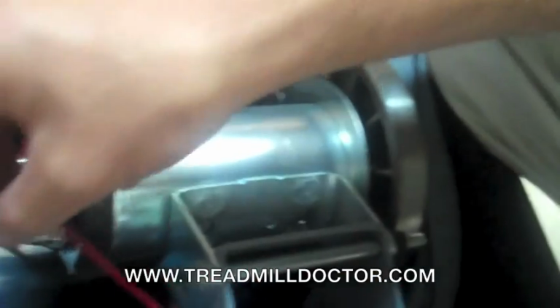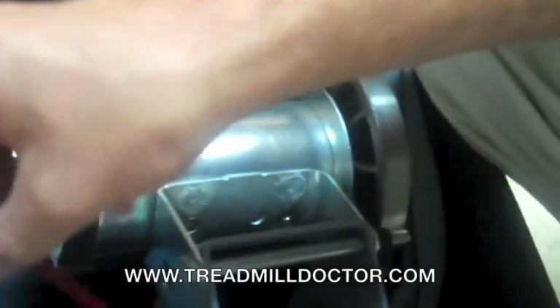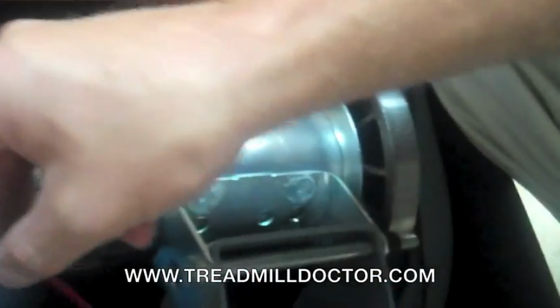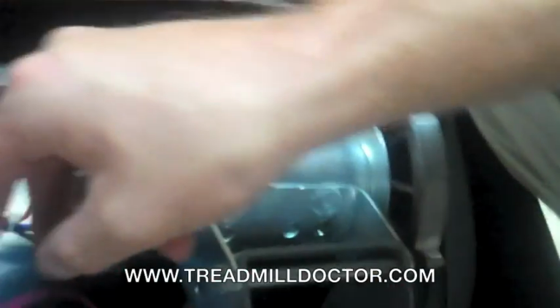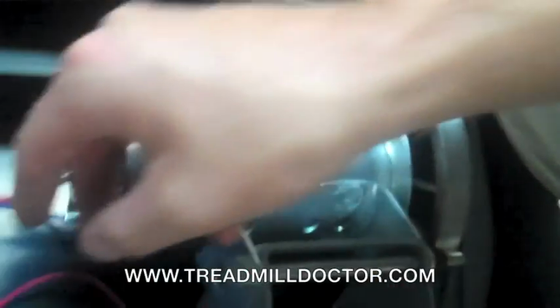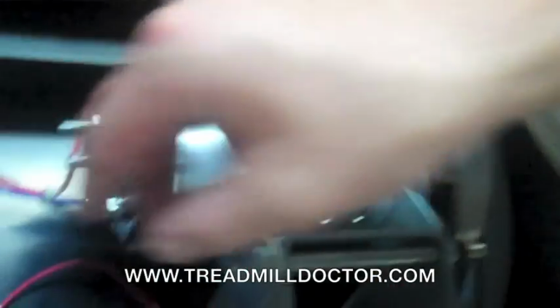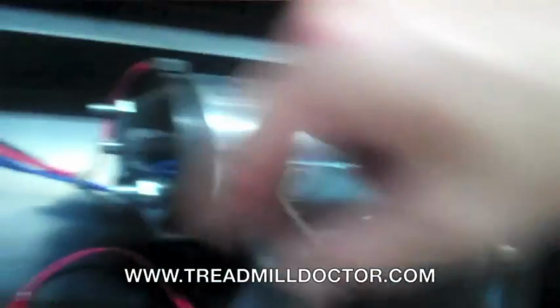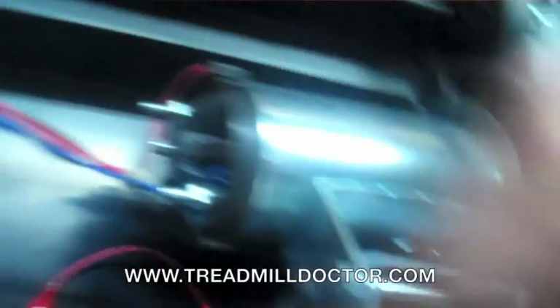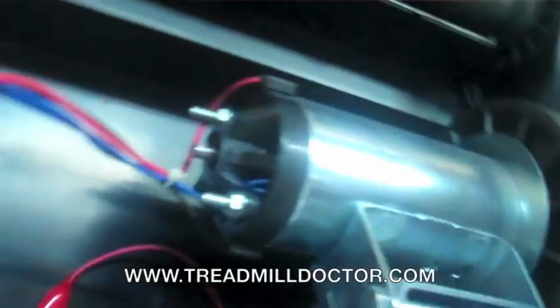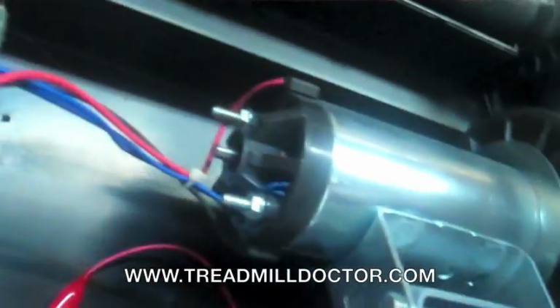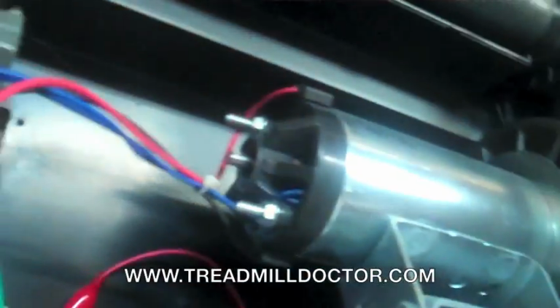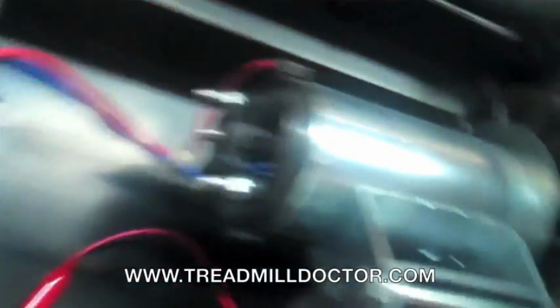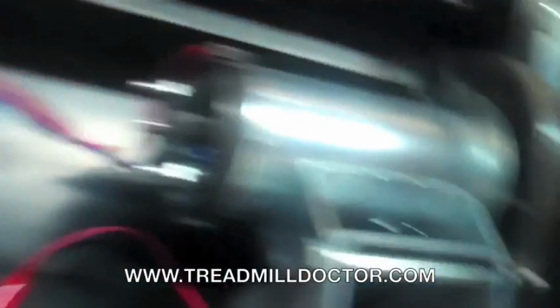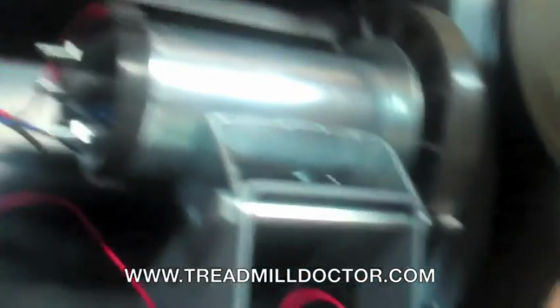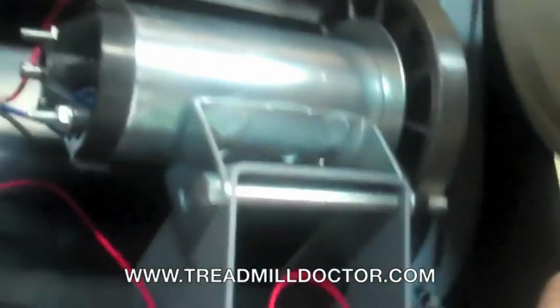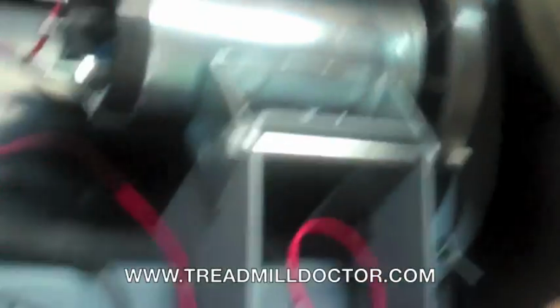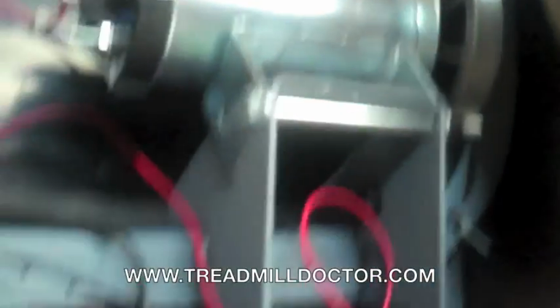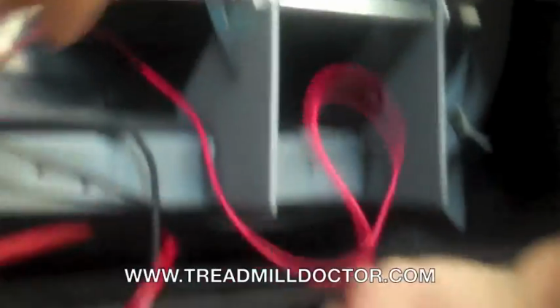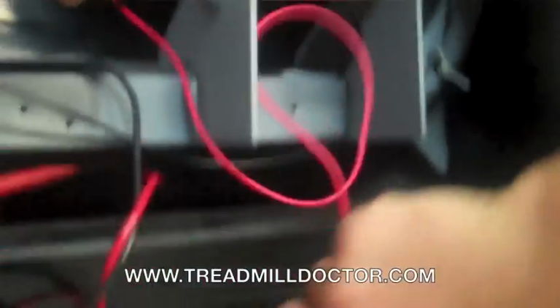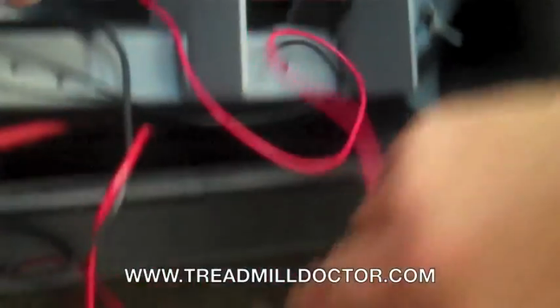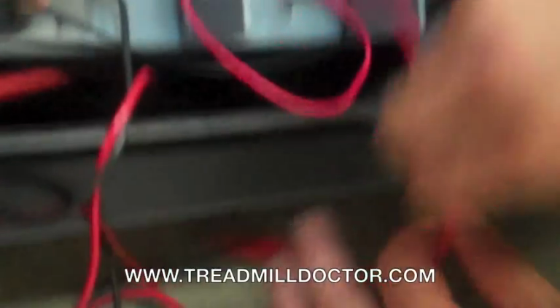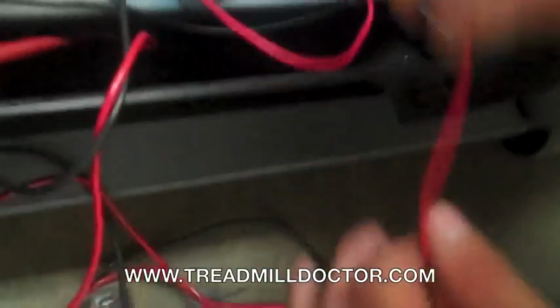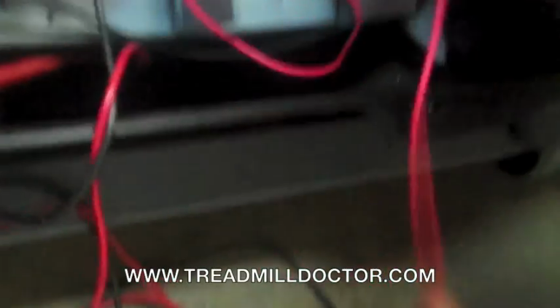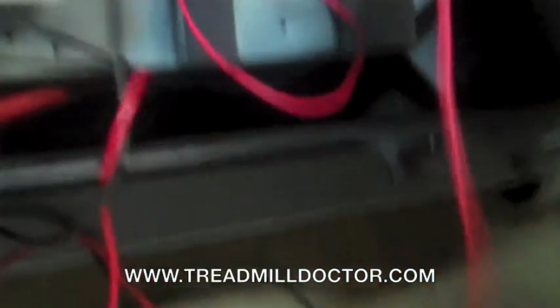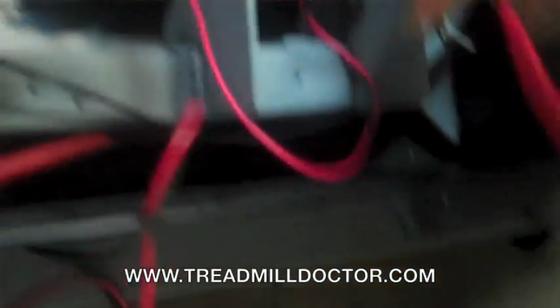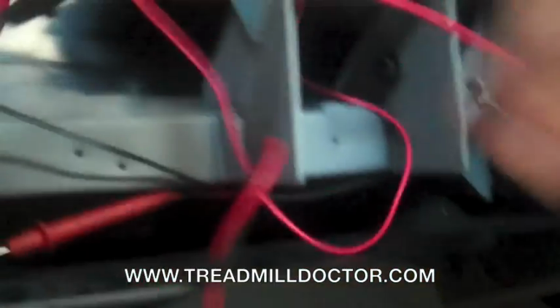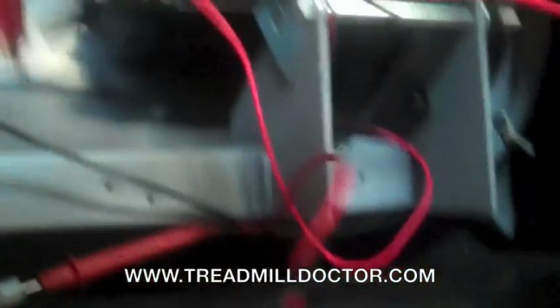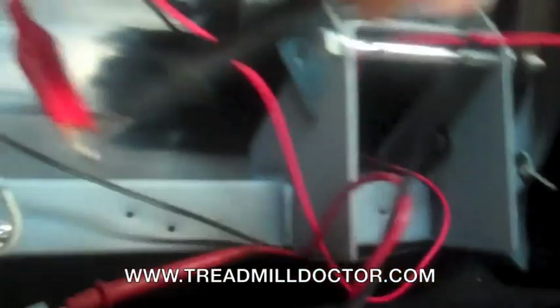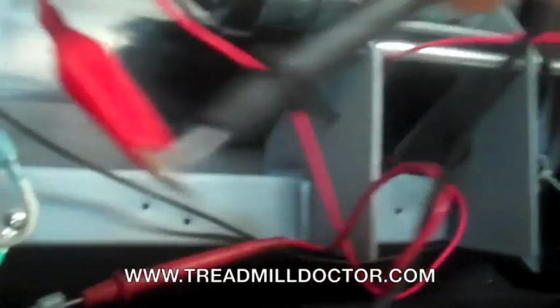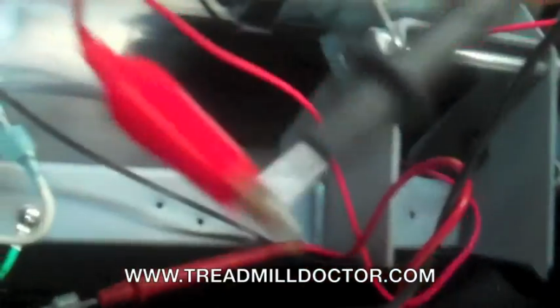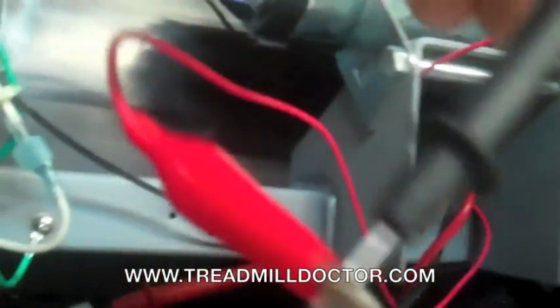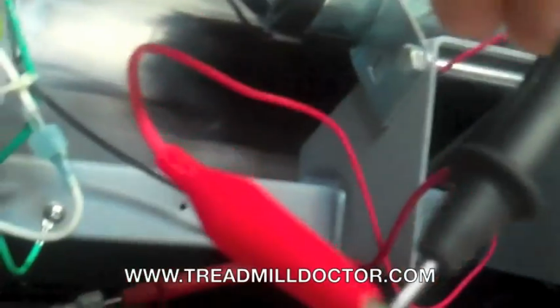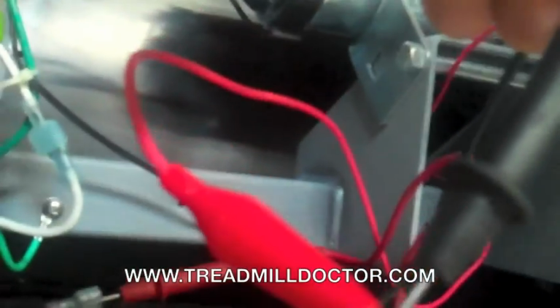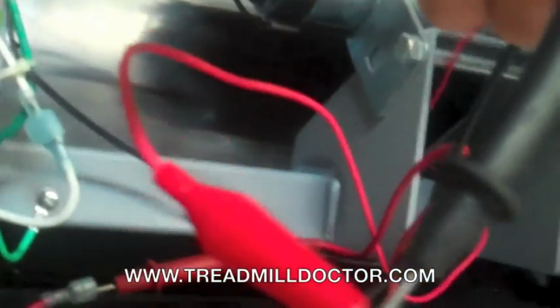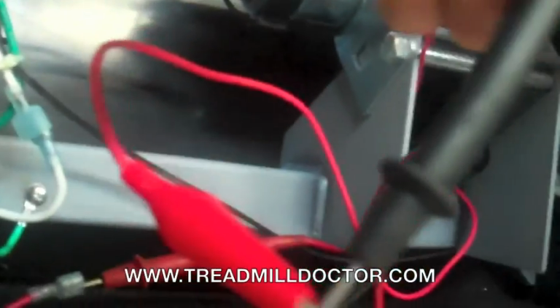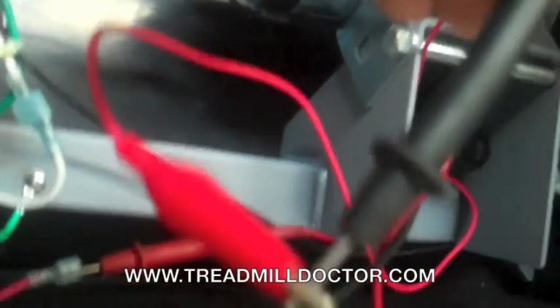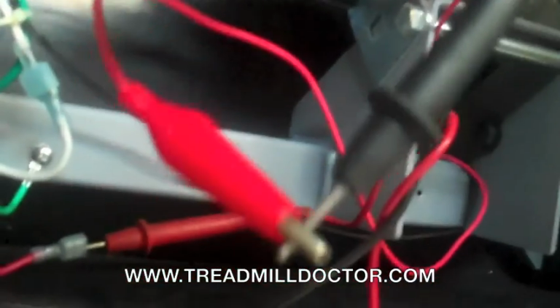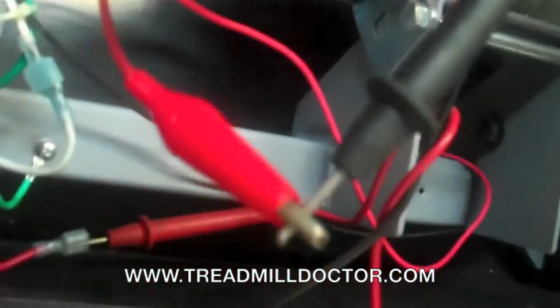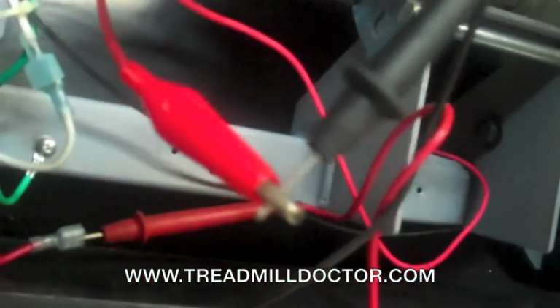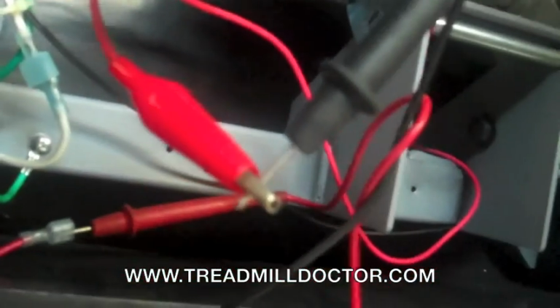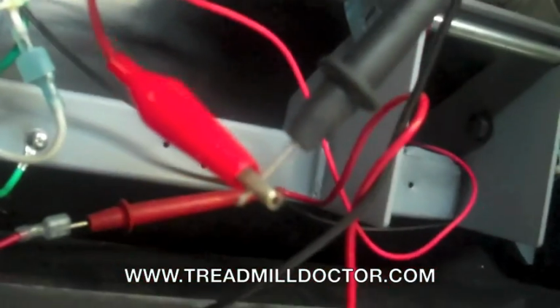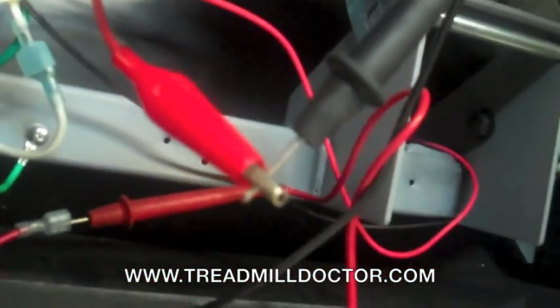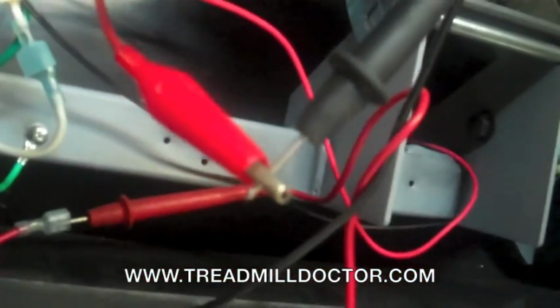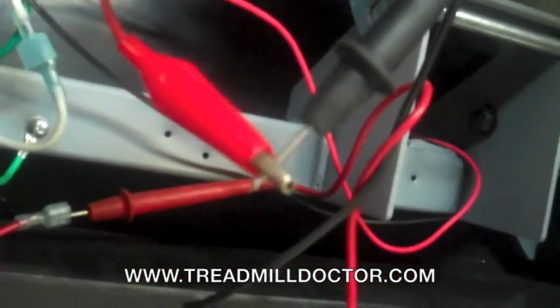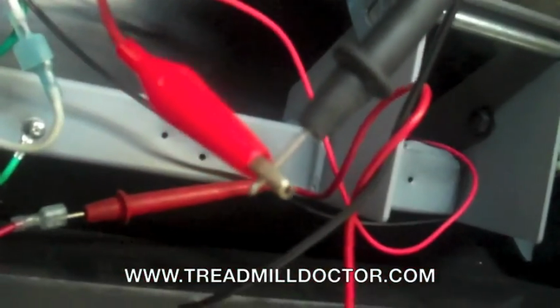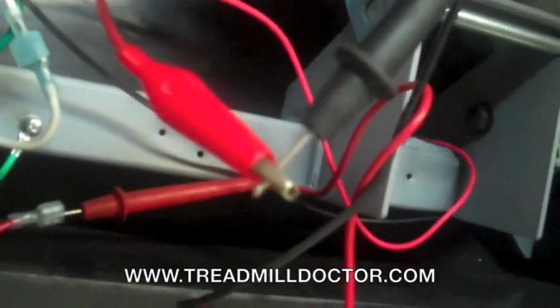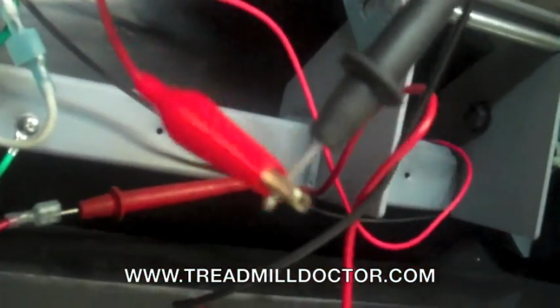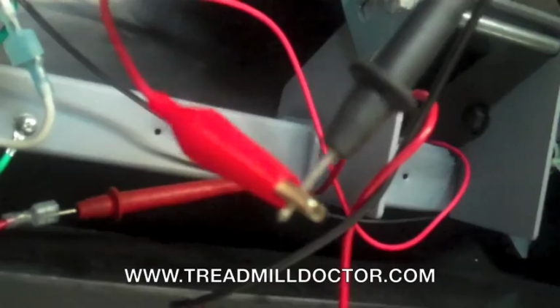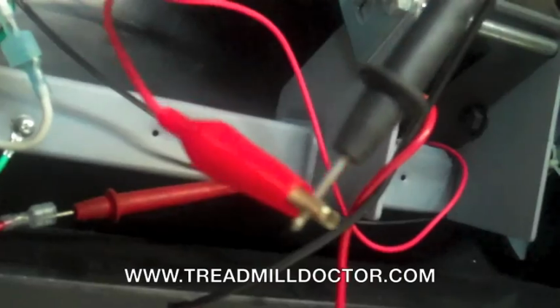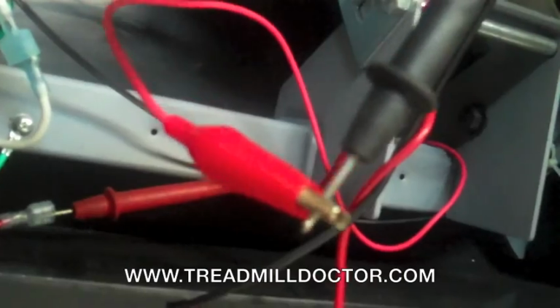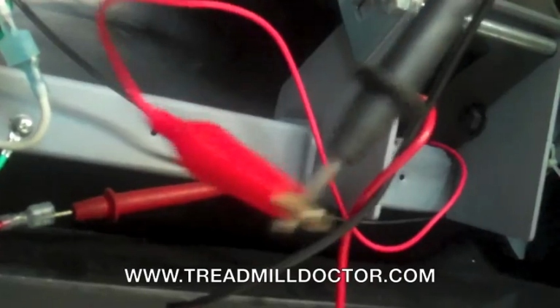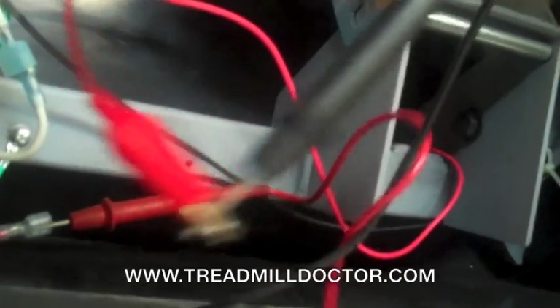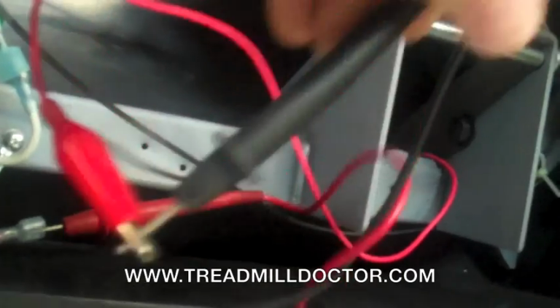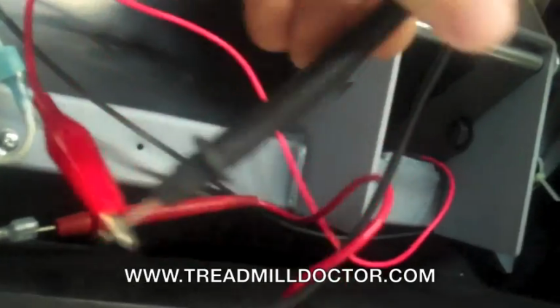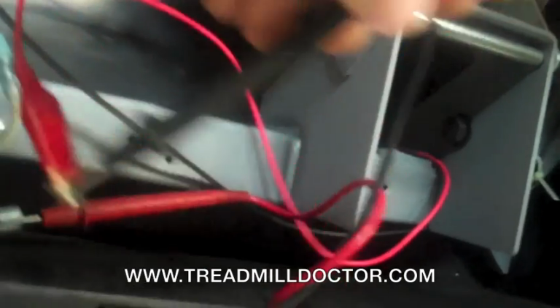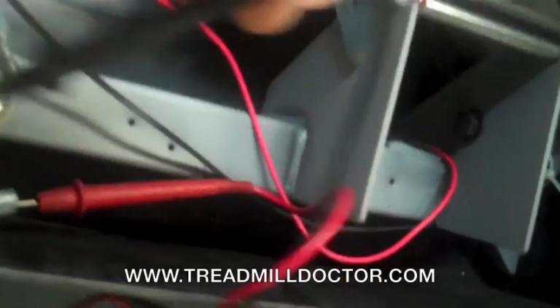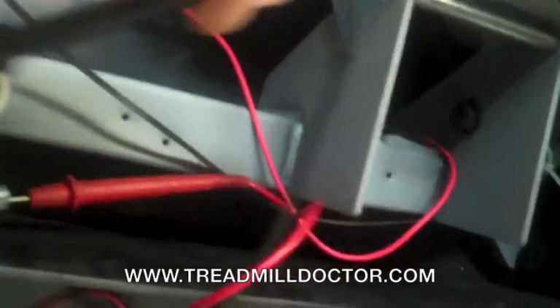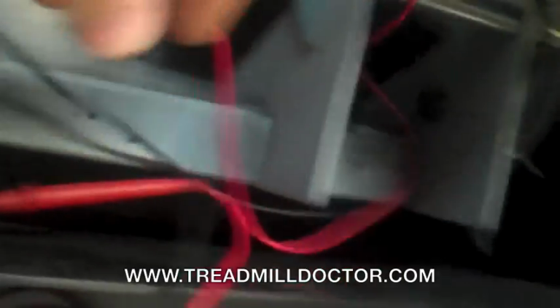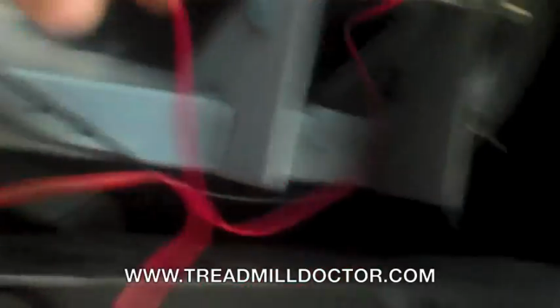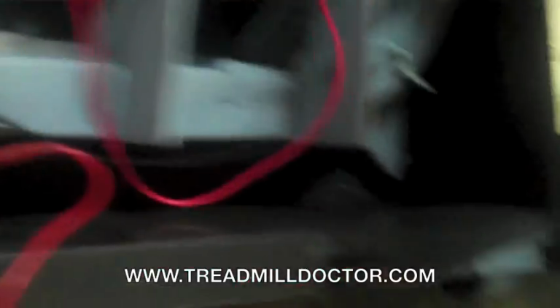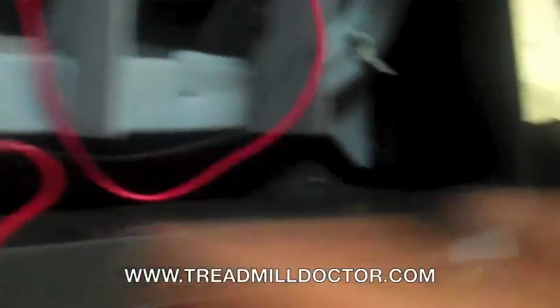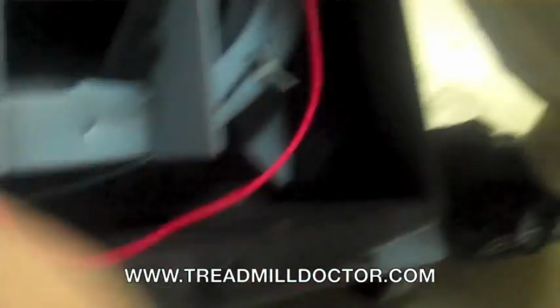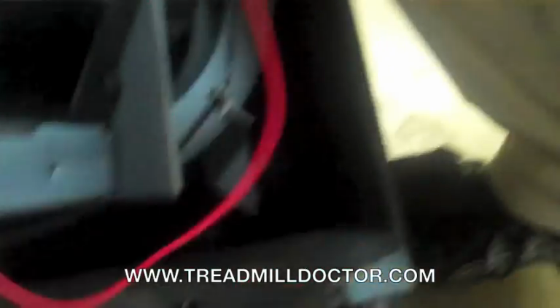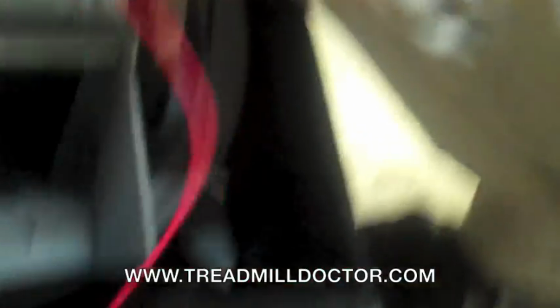Hook the motor wire in line with the meter leads and then turn the treadmill on at 2.5 miles per hour. You should get a reading of 3 to 5 amps without anybody on the walking belt.